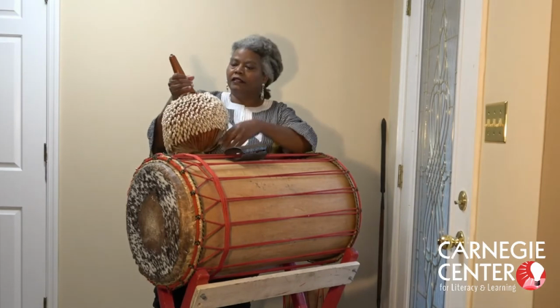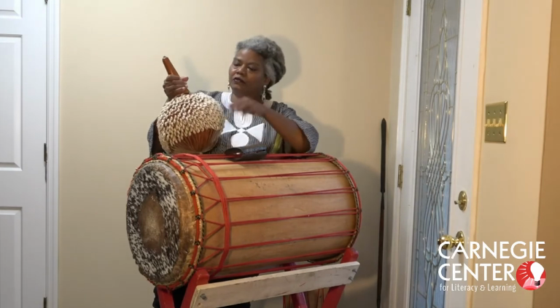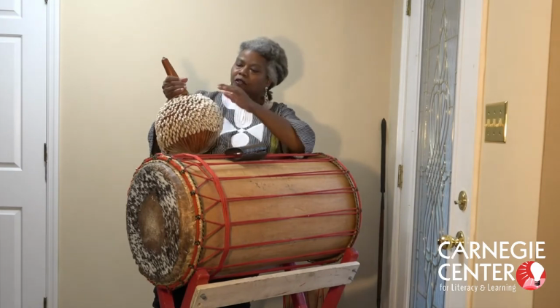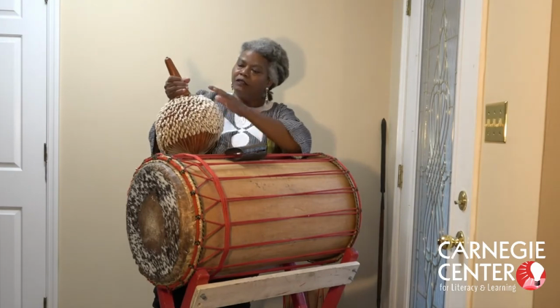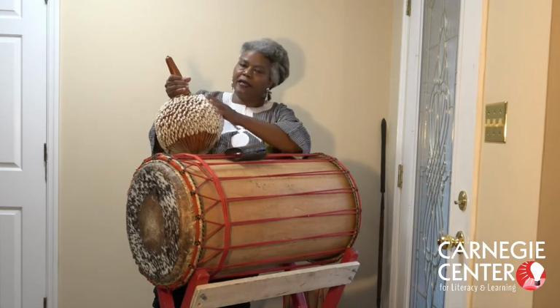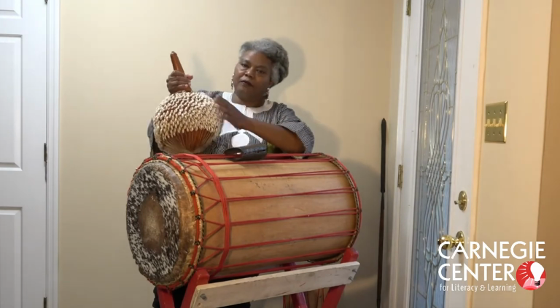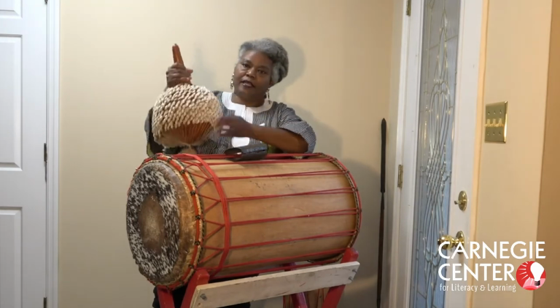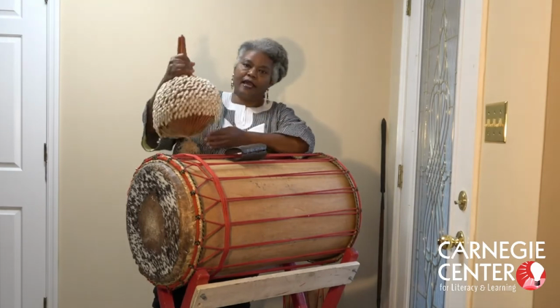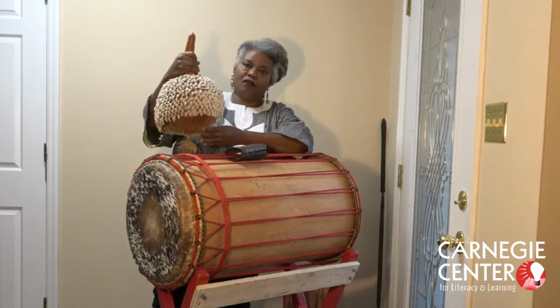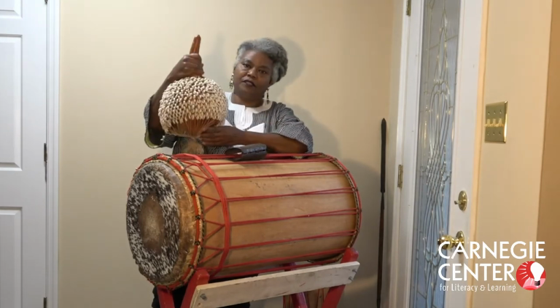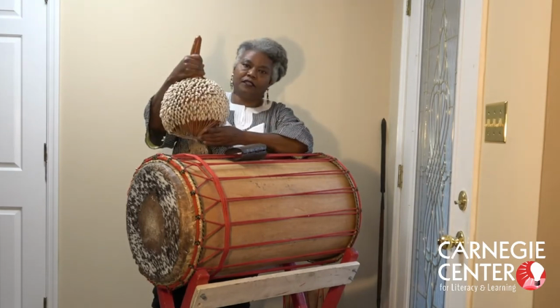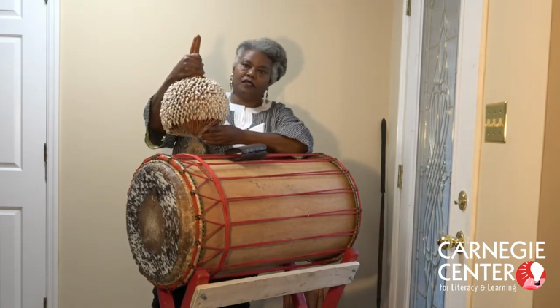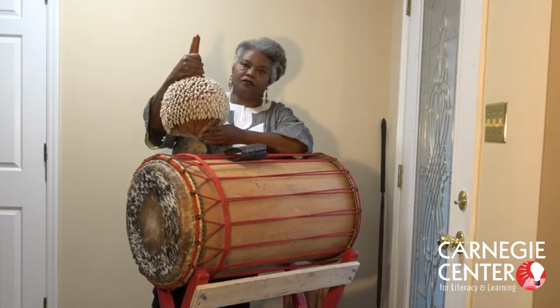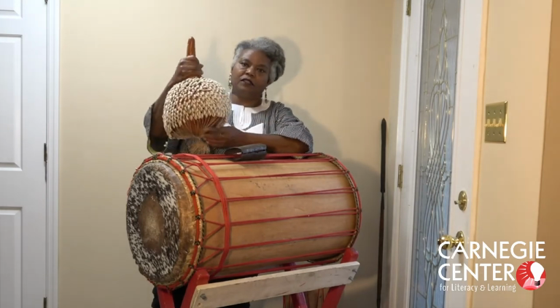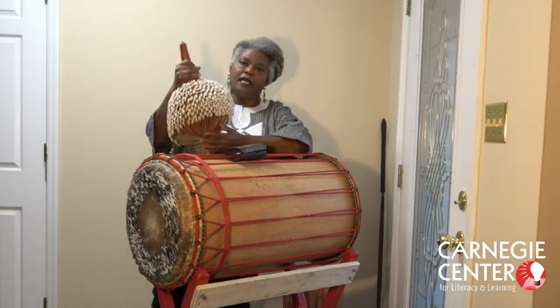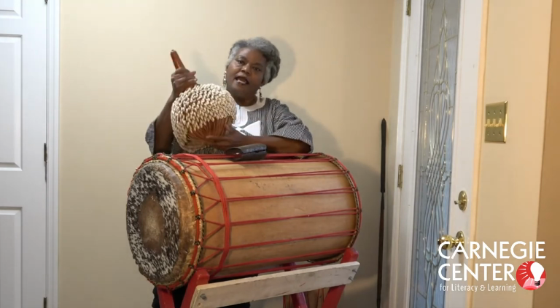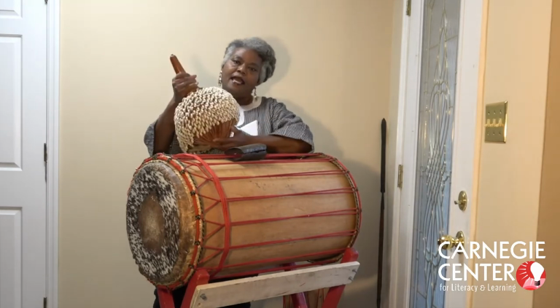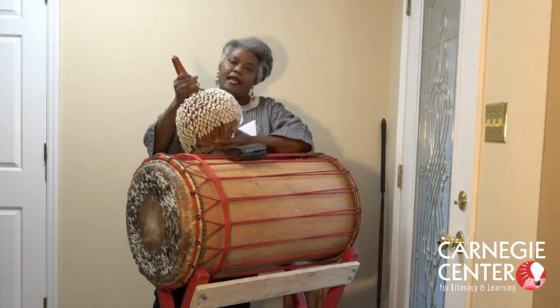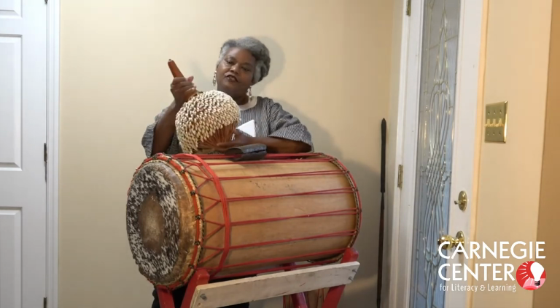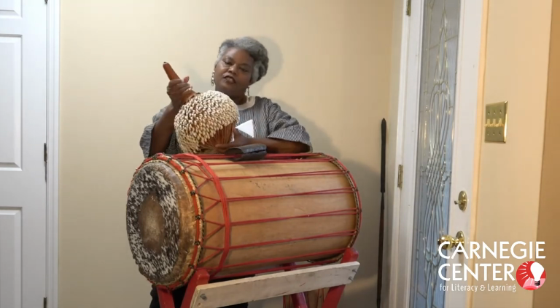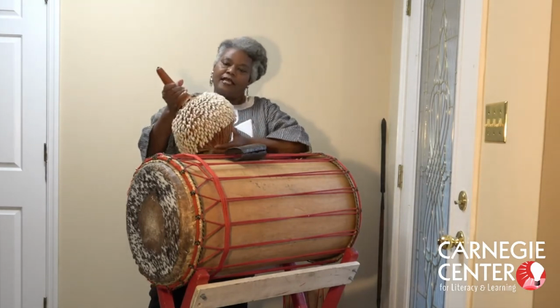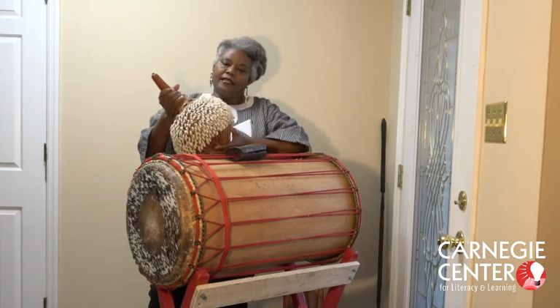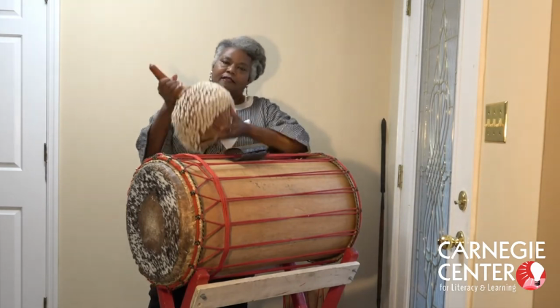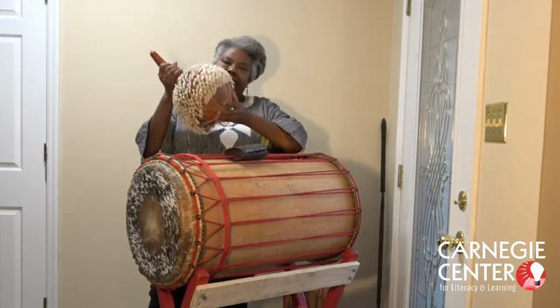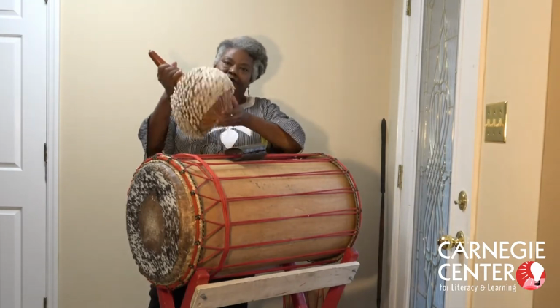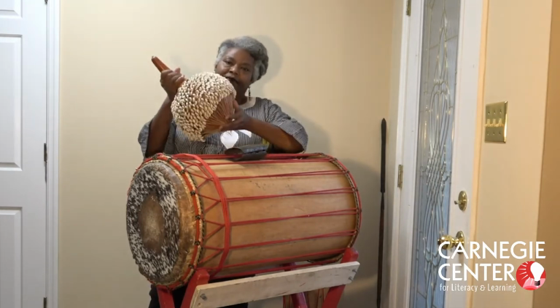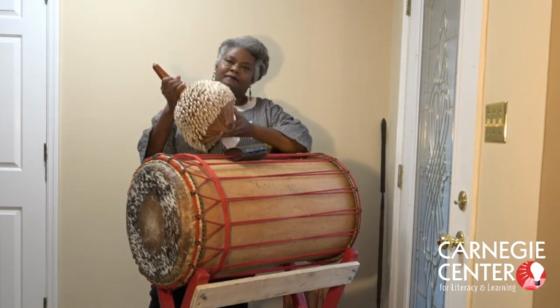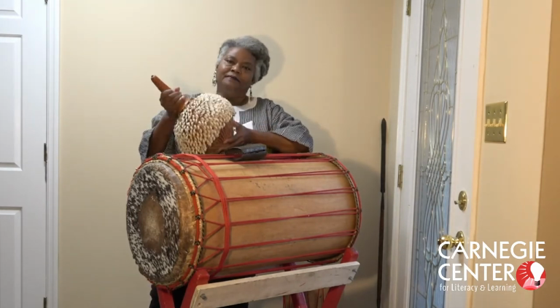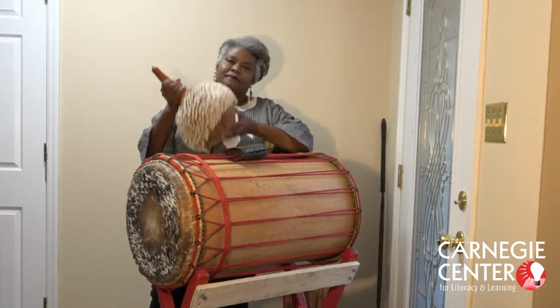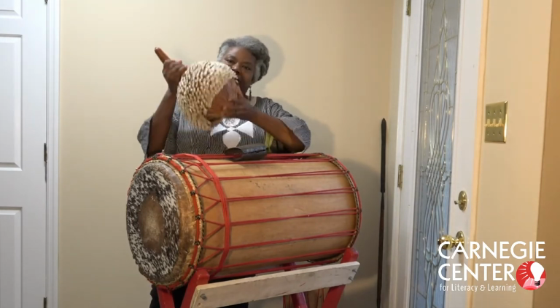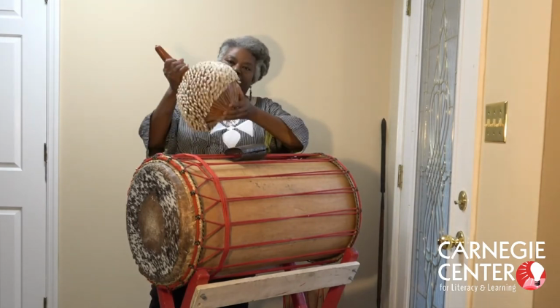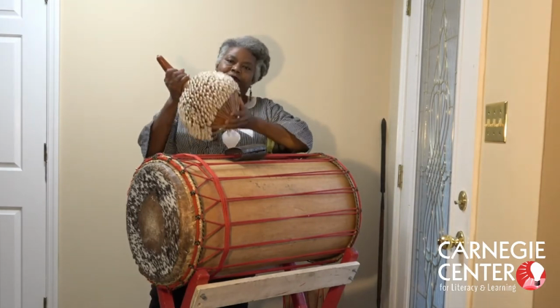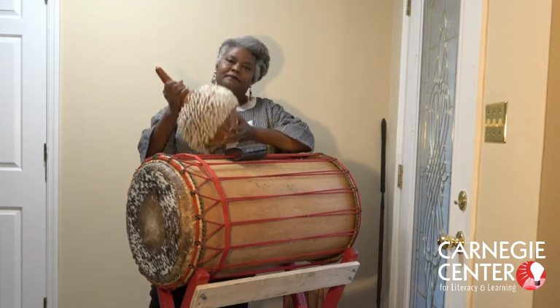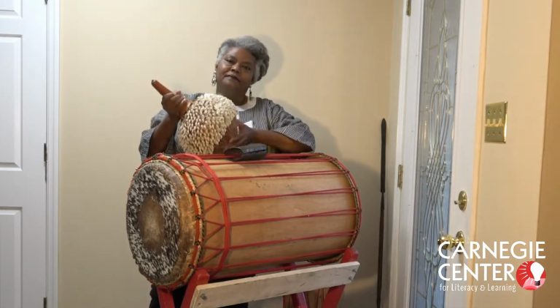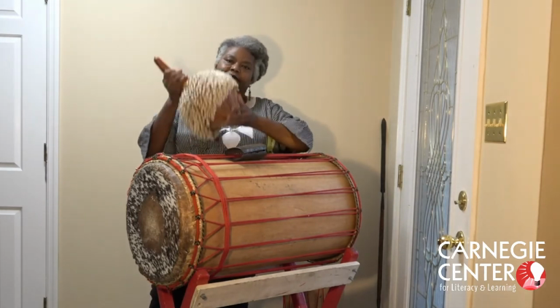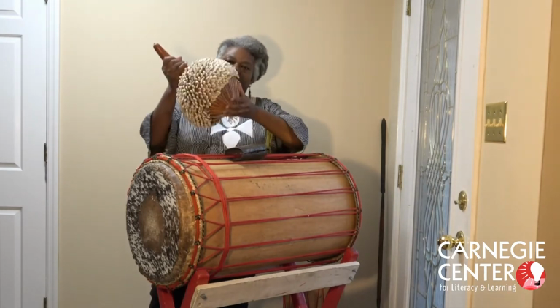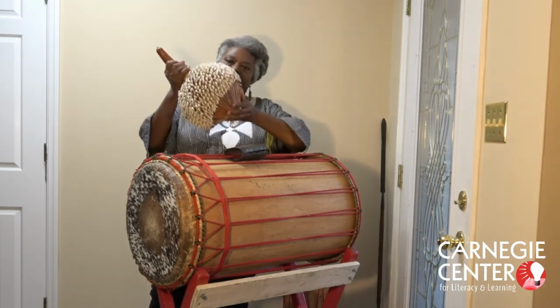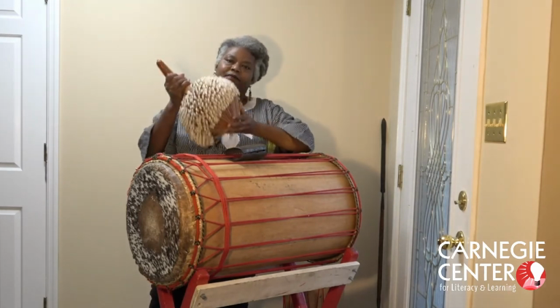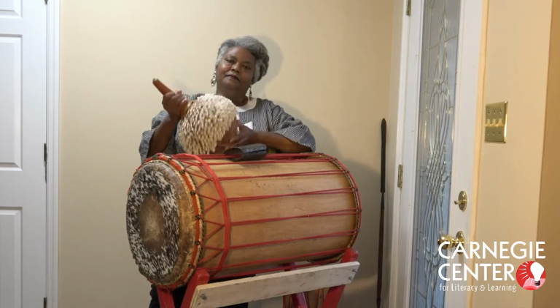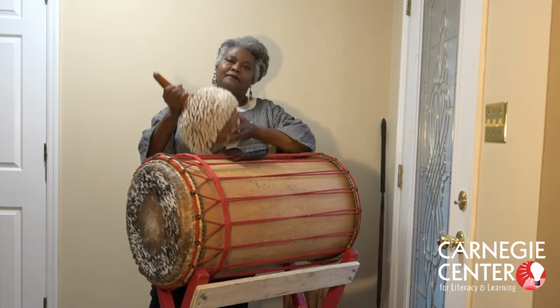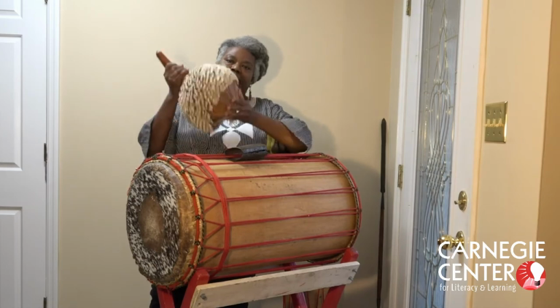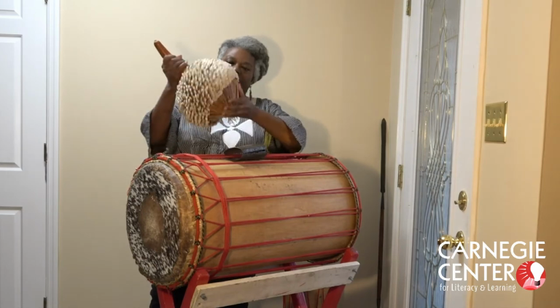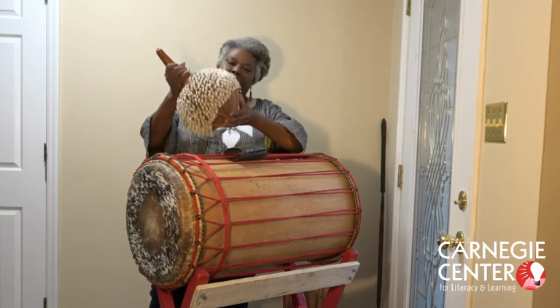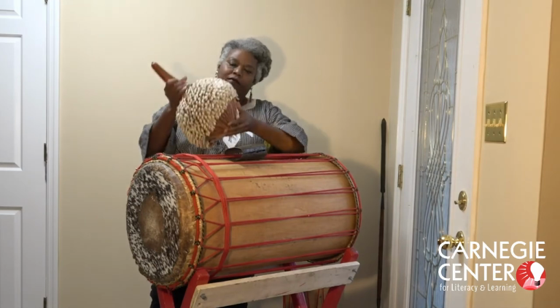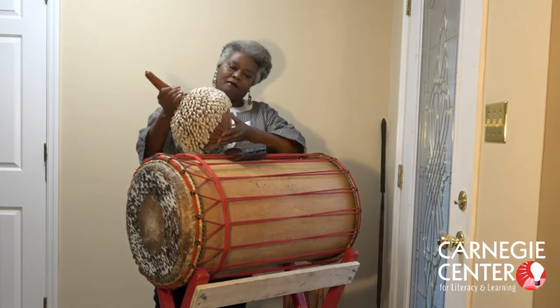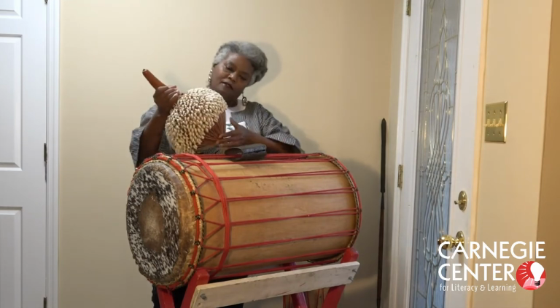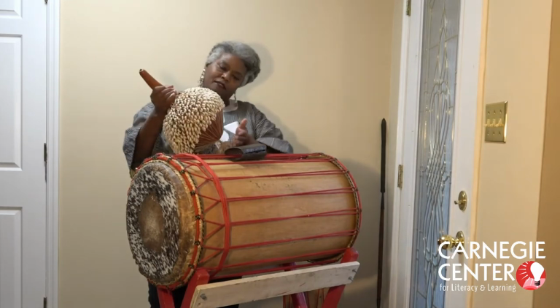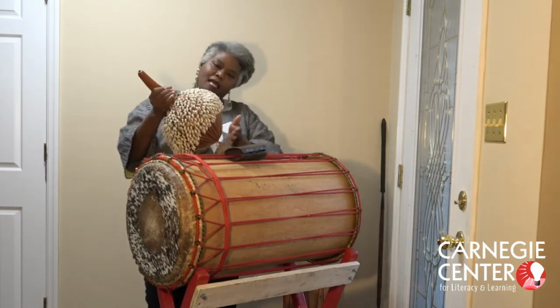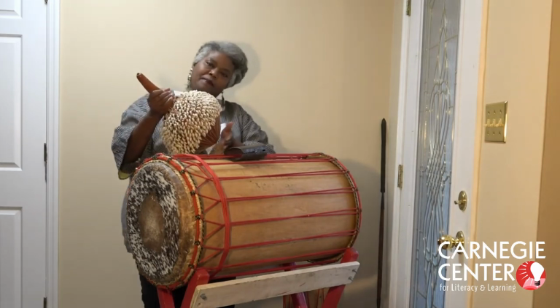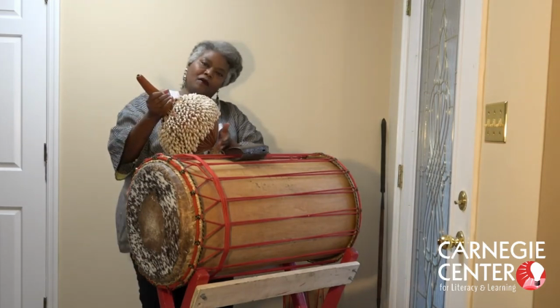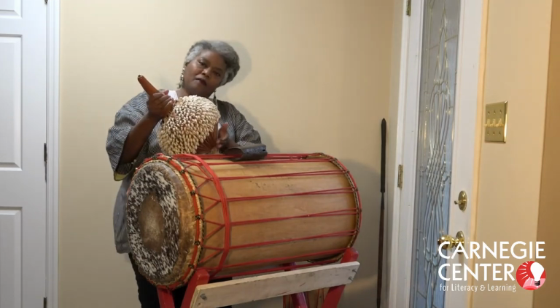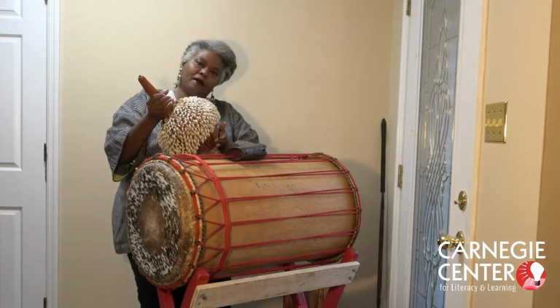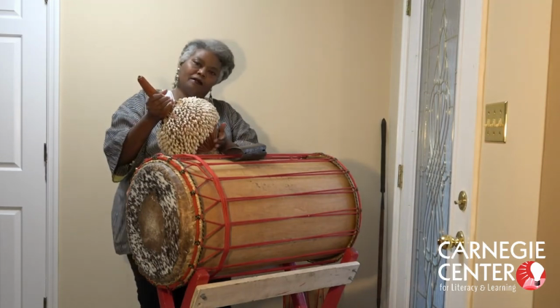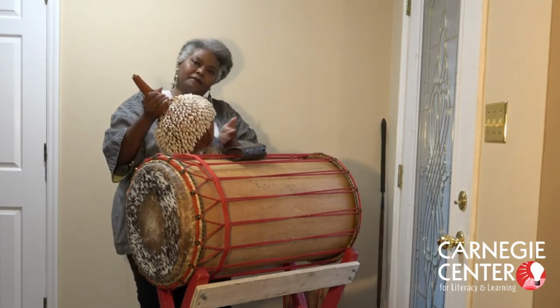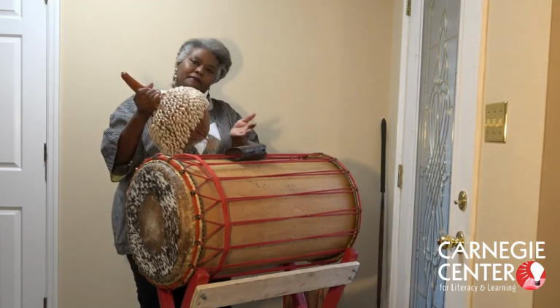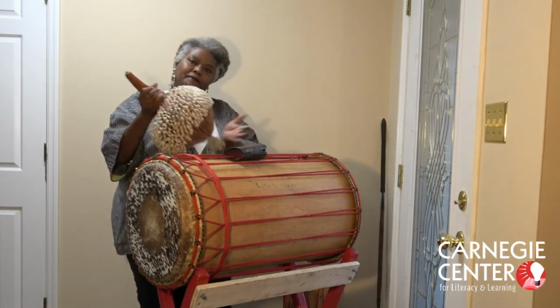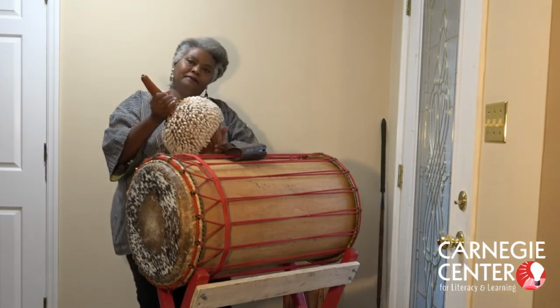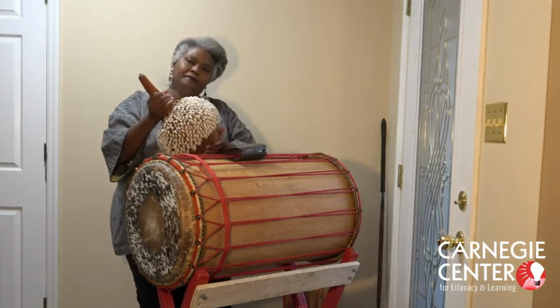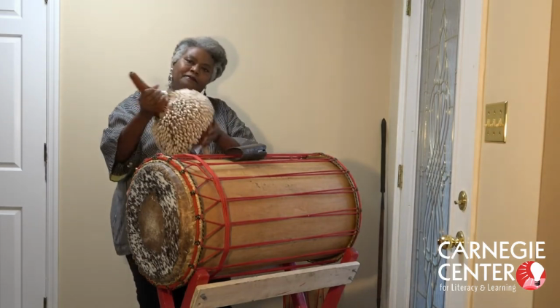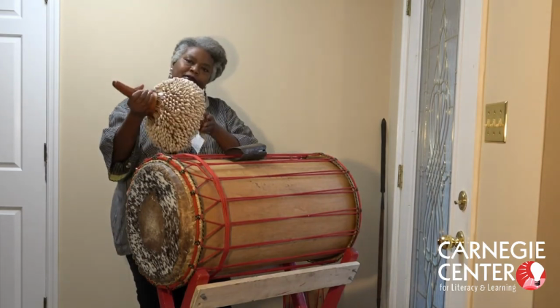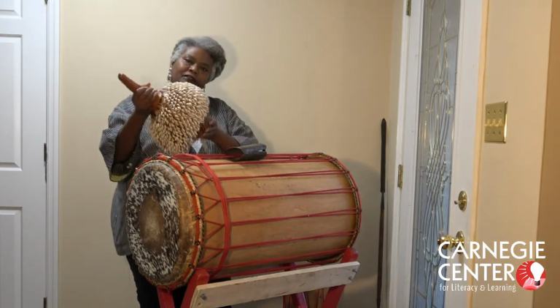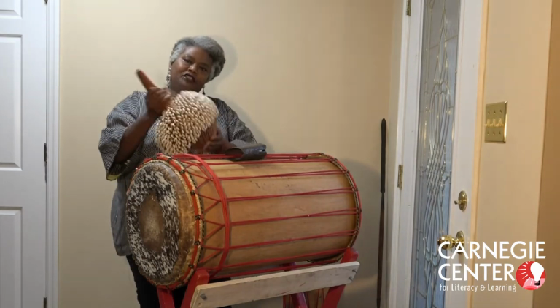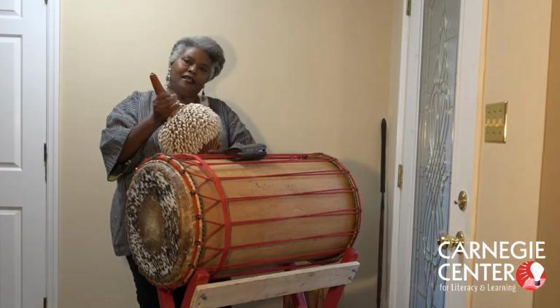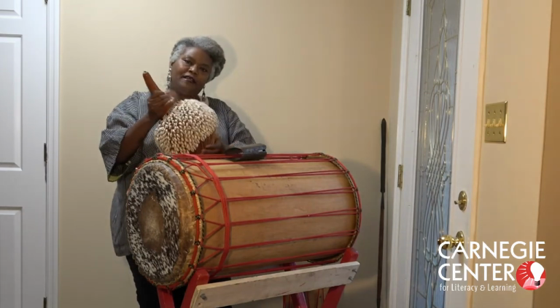This one is made with cowrie shells. You shake it and tap it on the bottom.